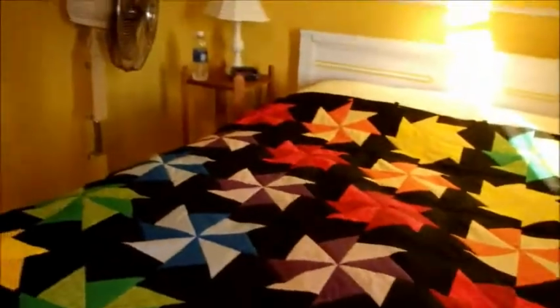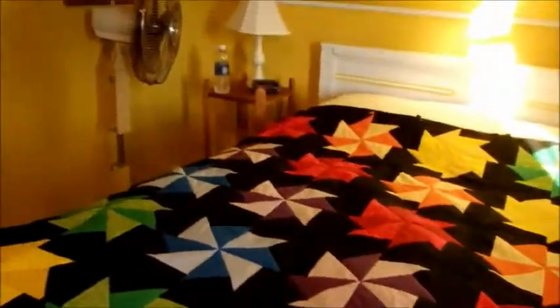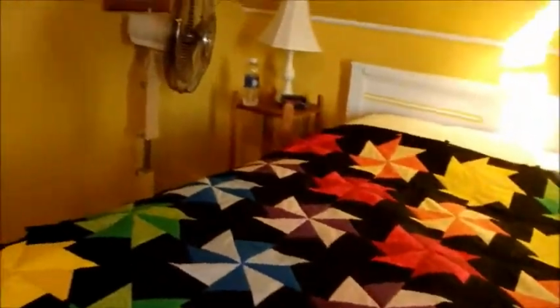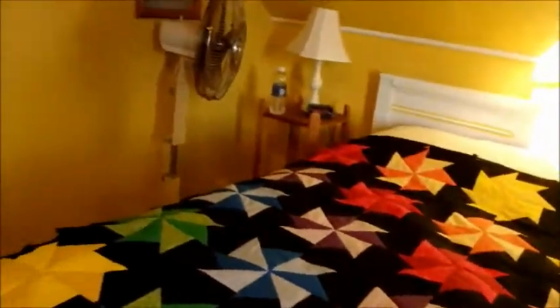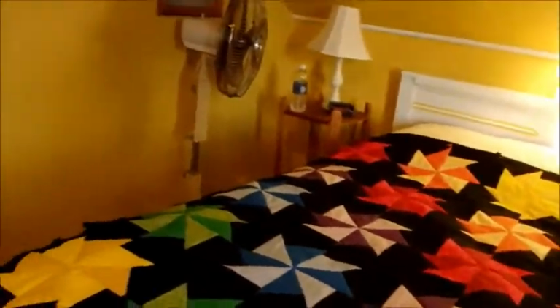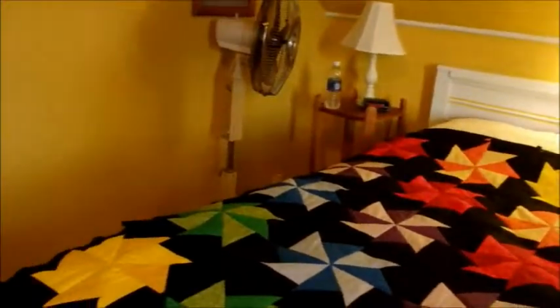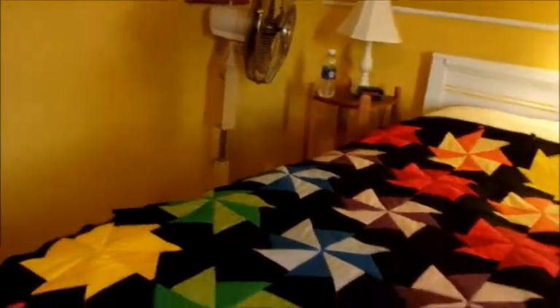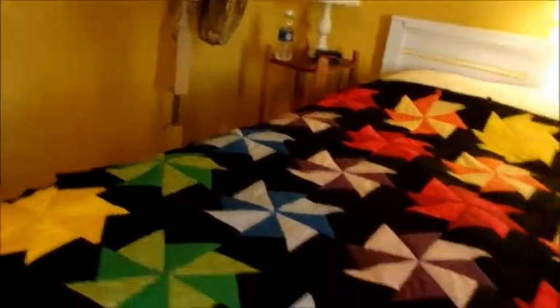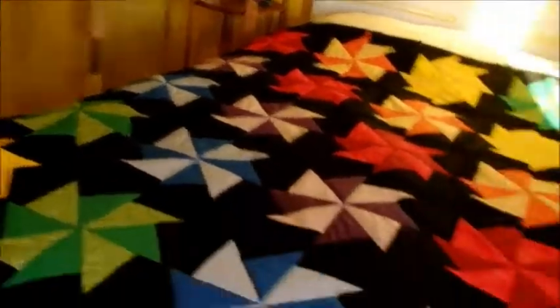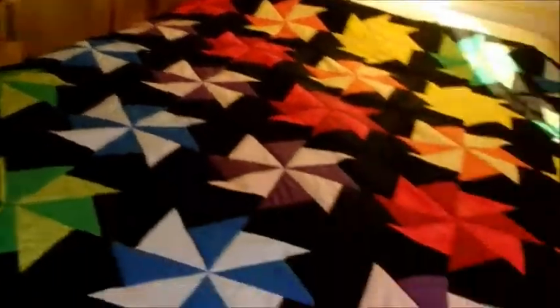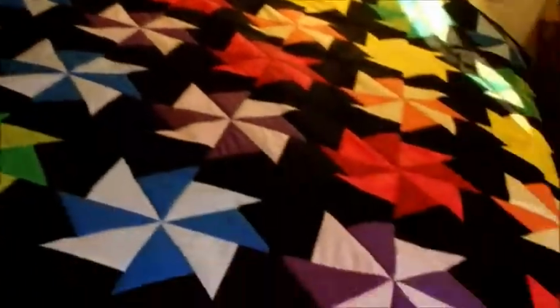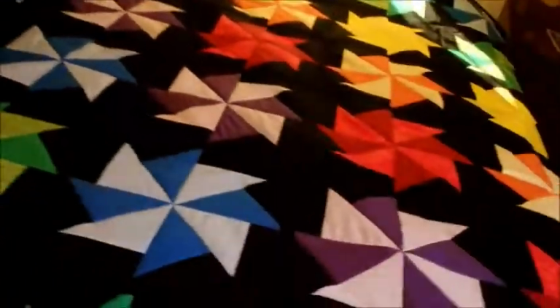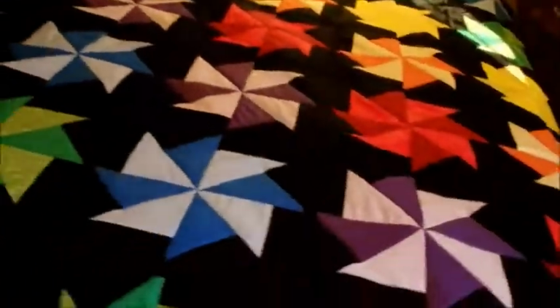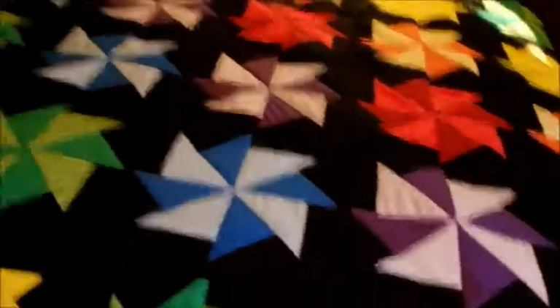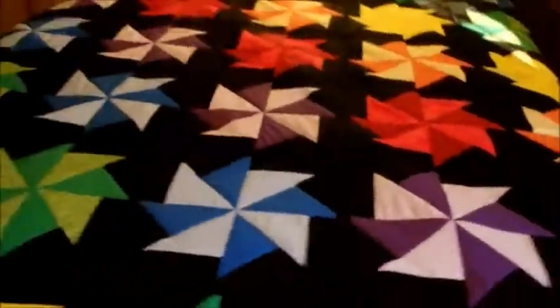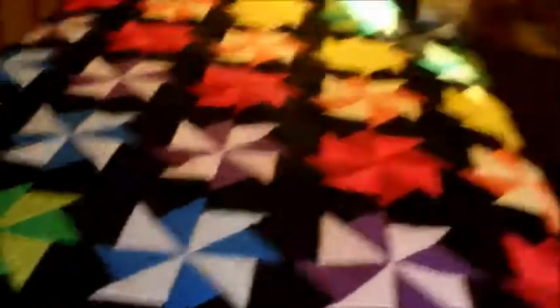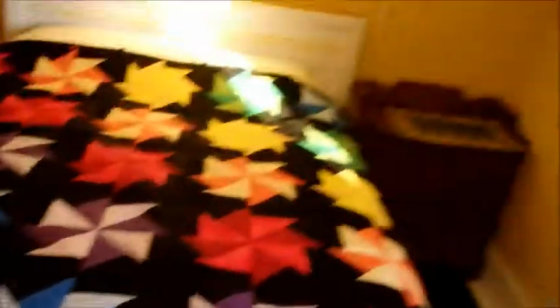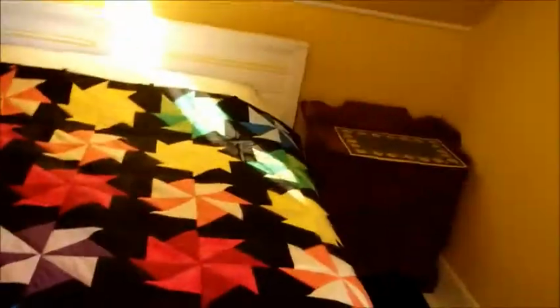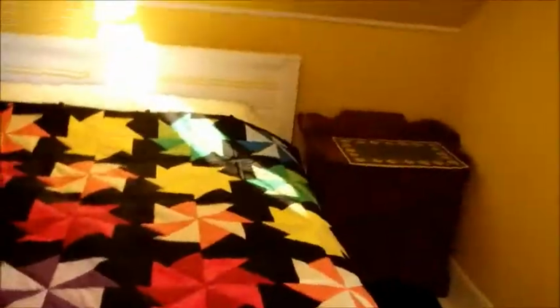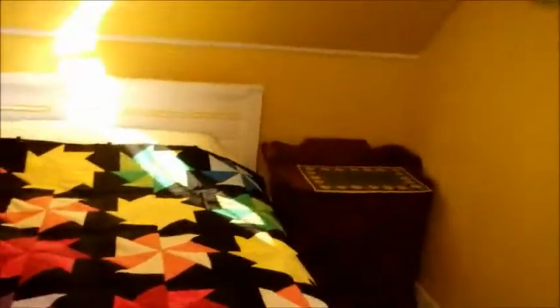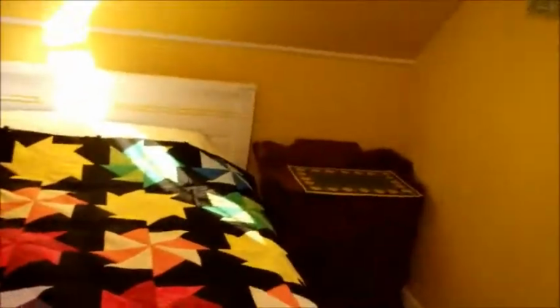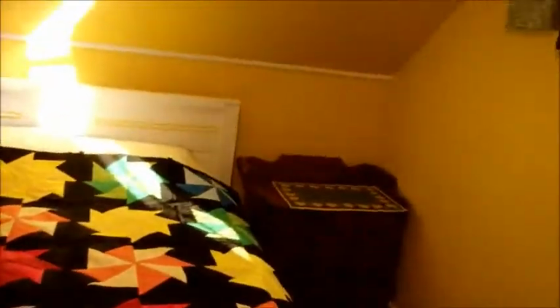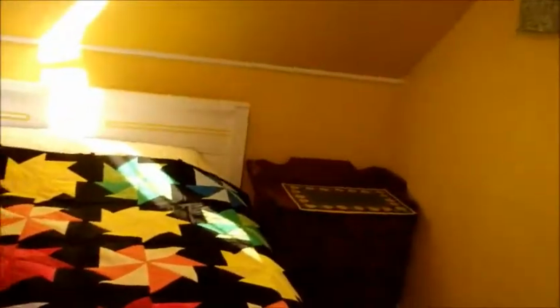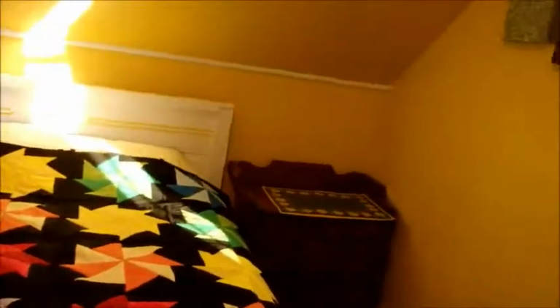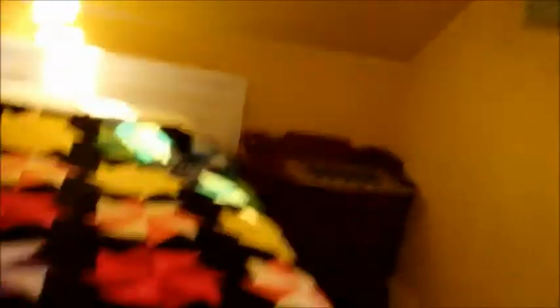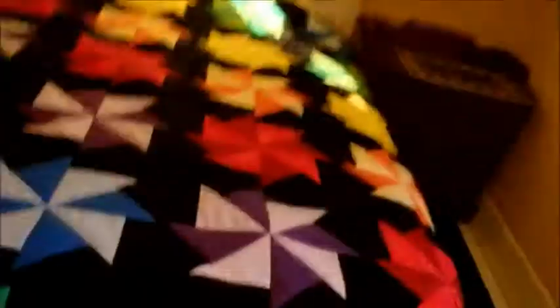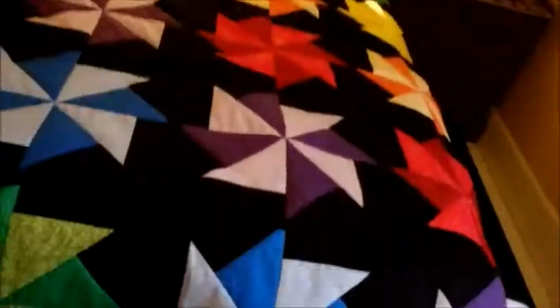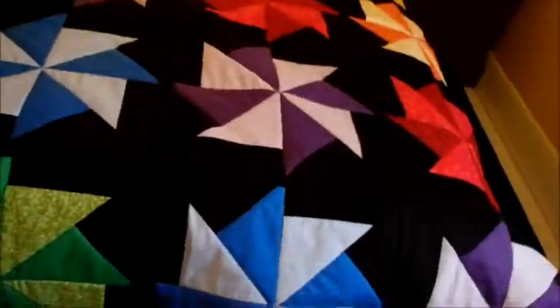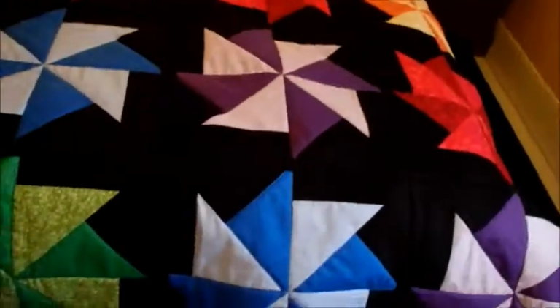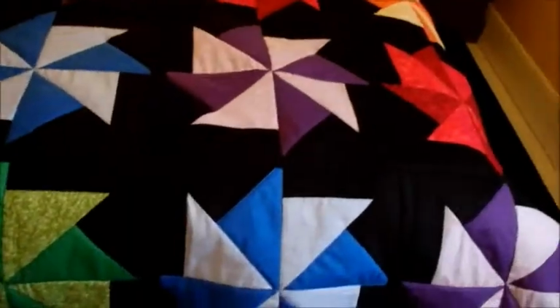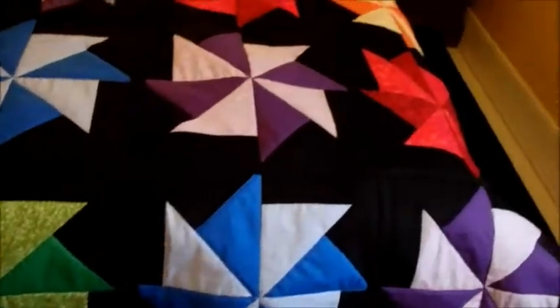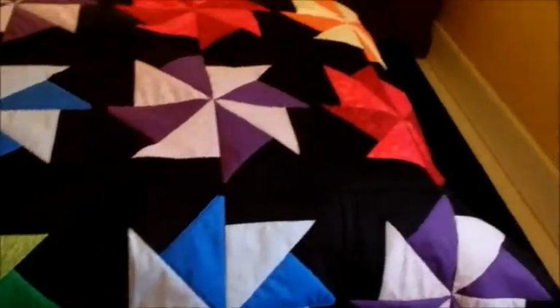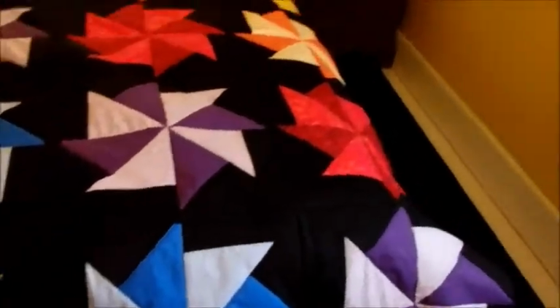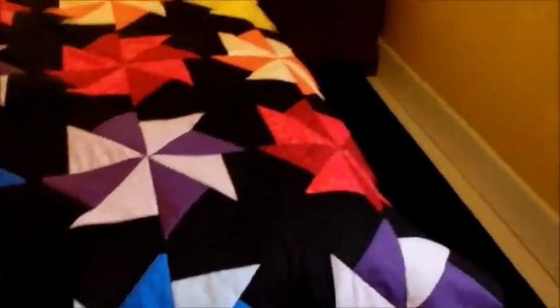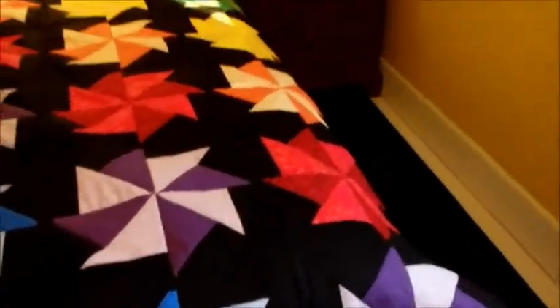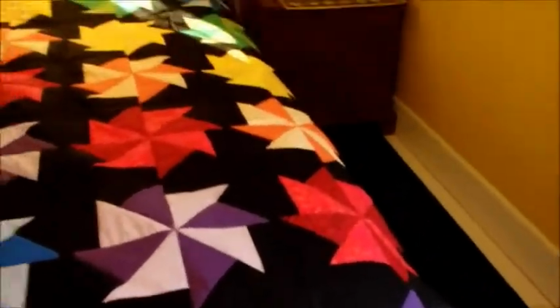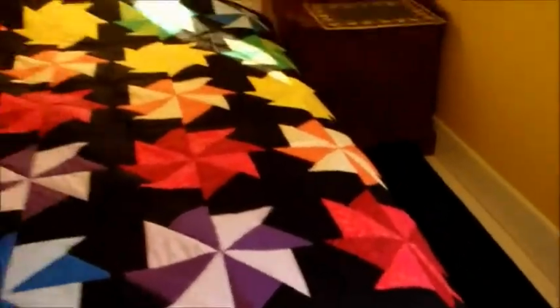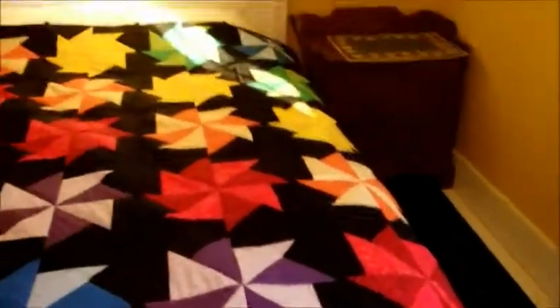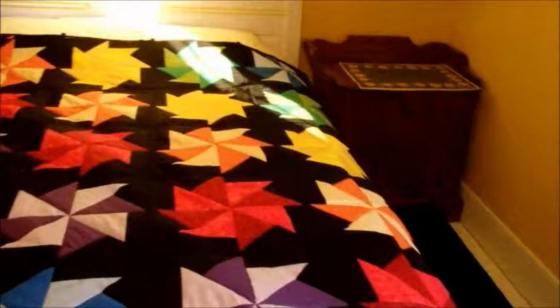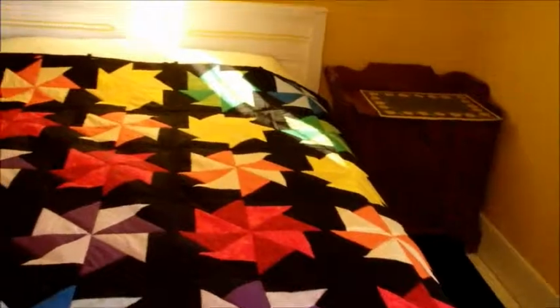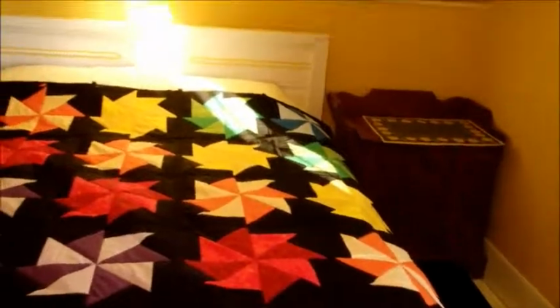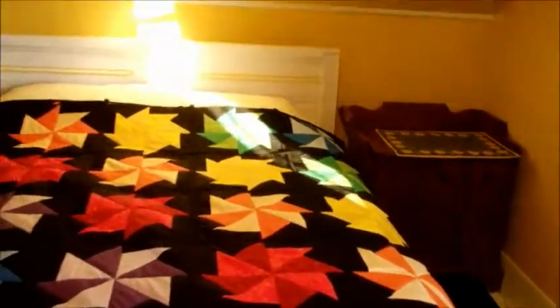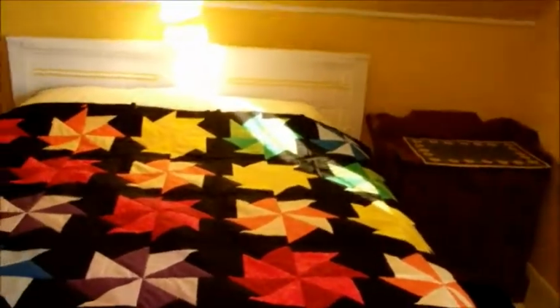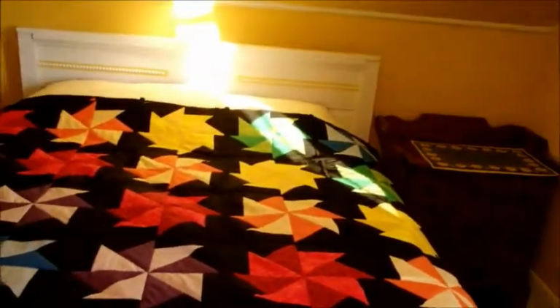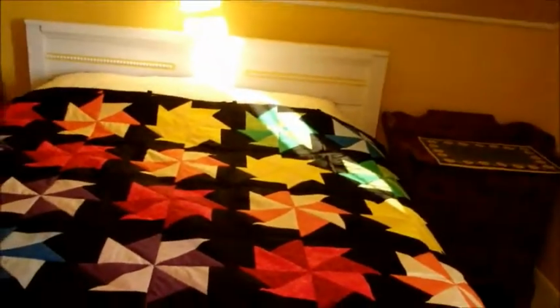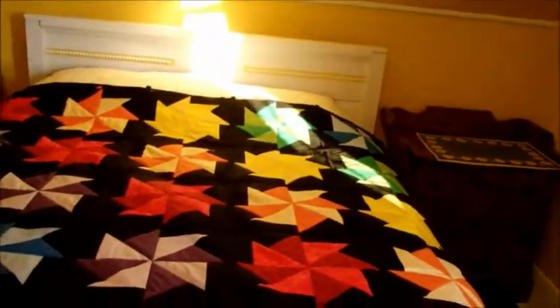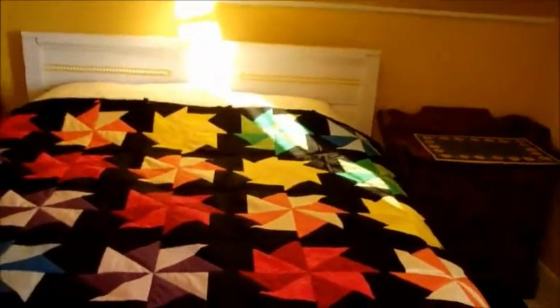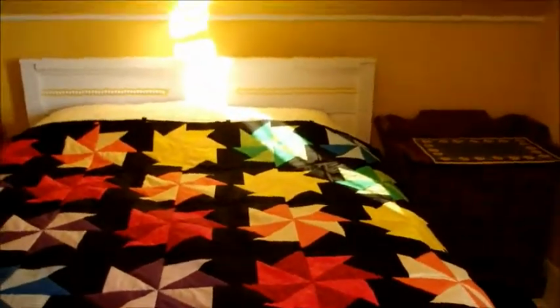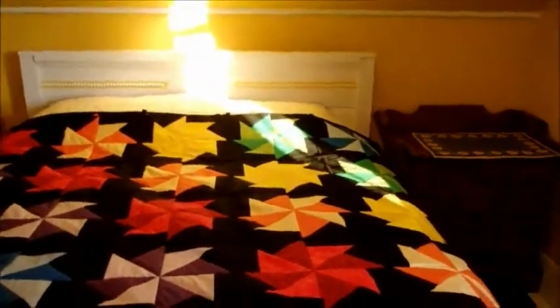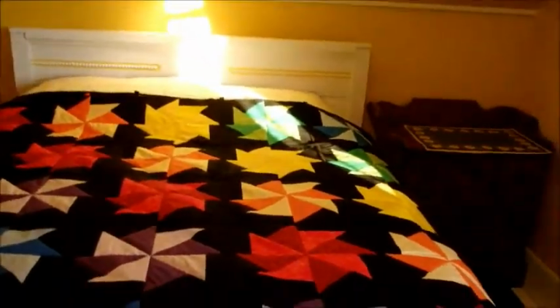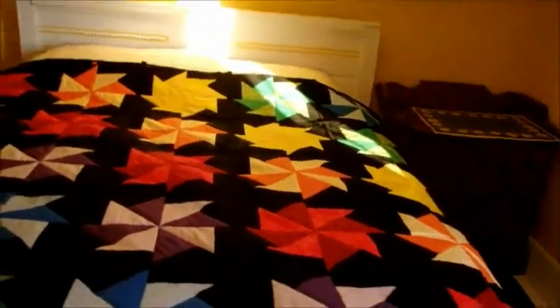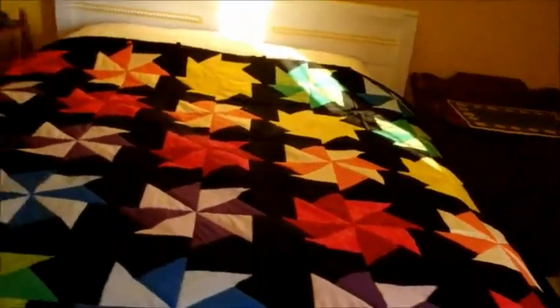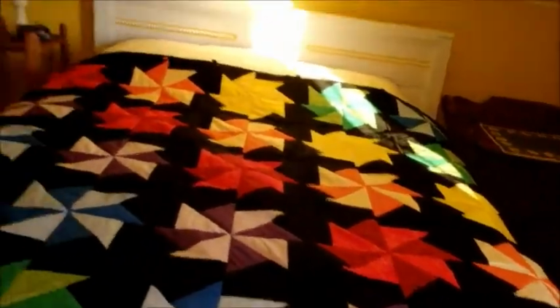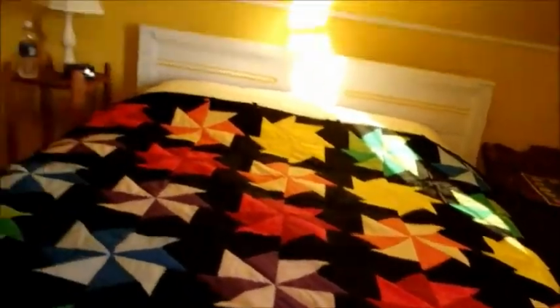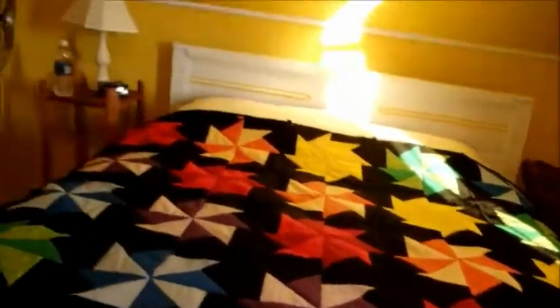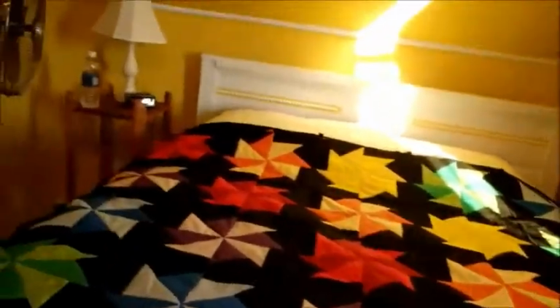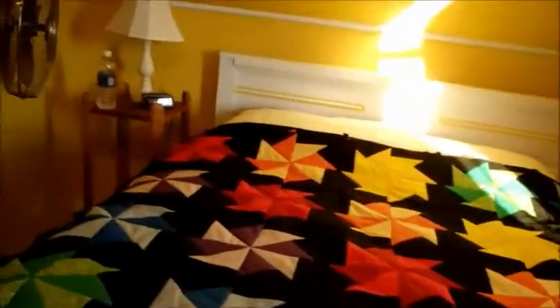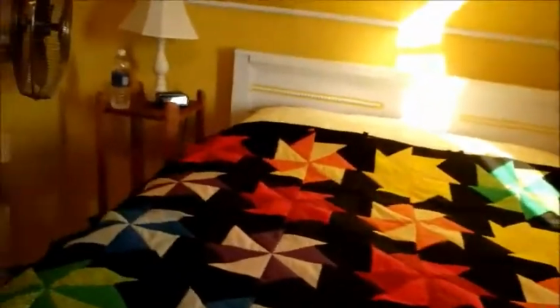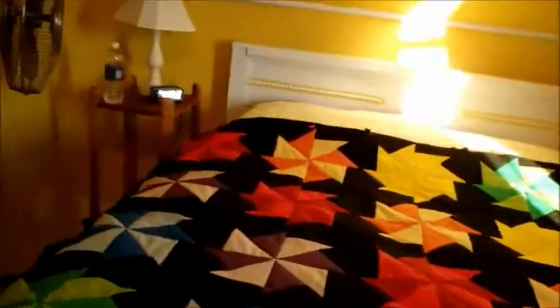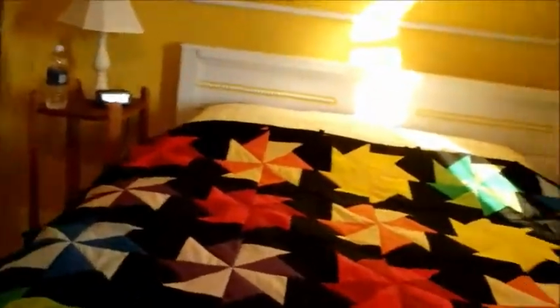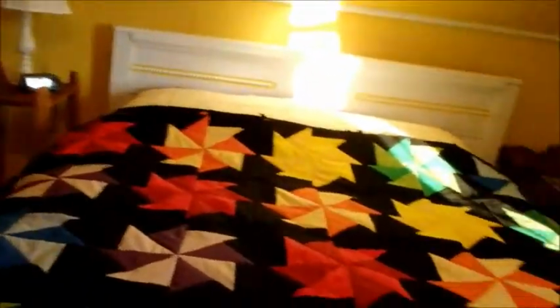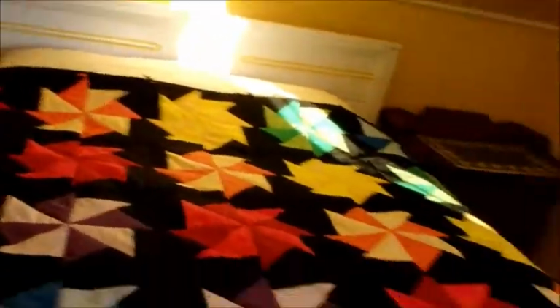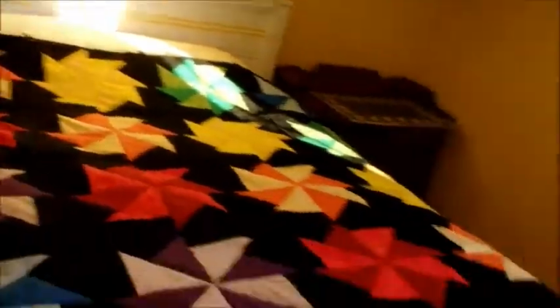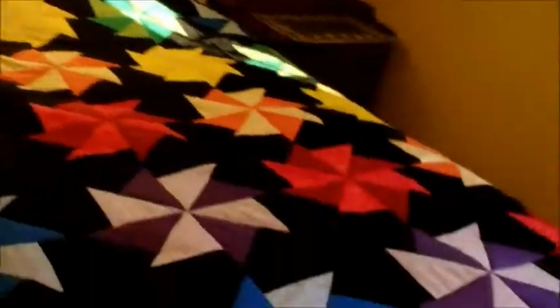The binding is already sewn together and pressed. All I need to do is sew it on tomorrow and this one will be done.